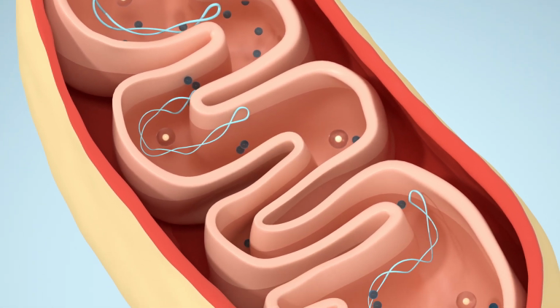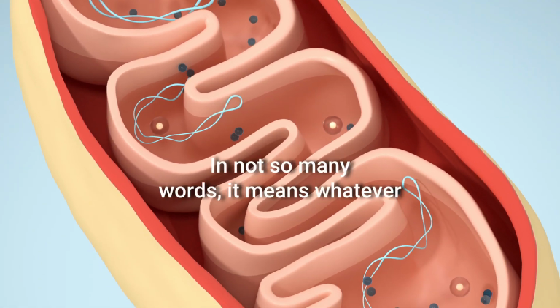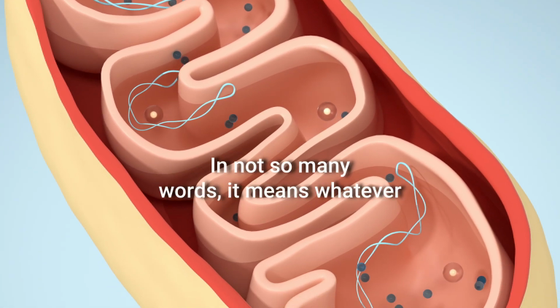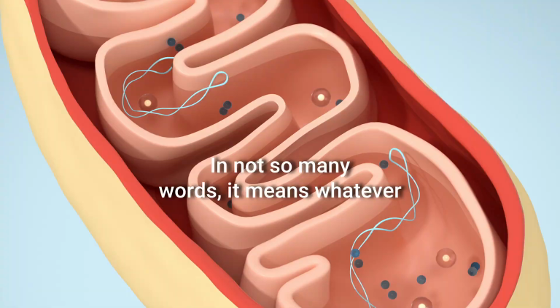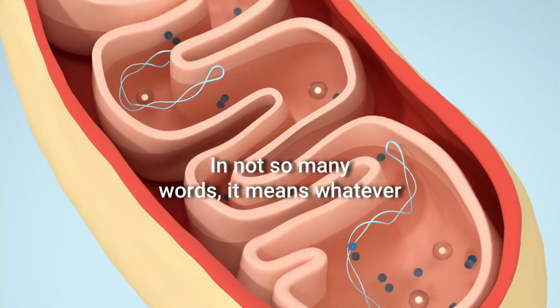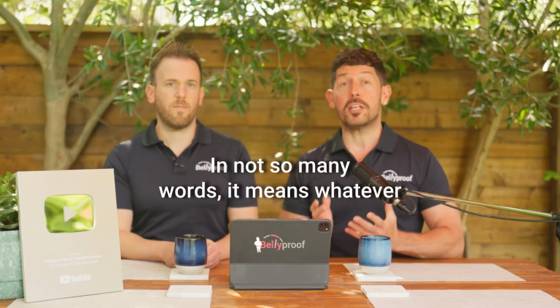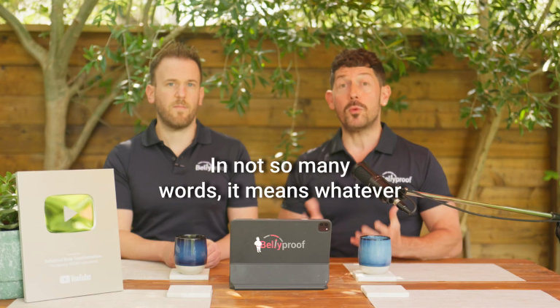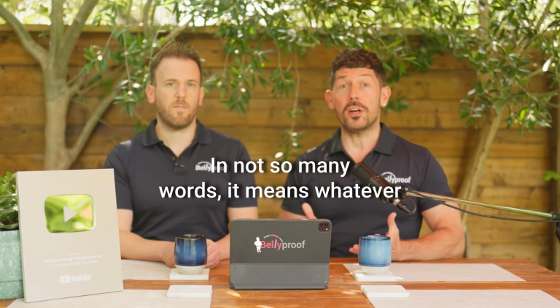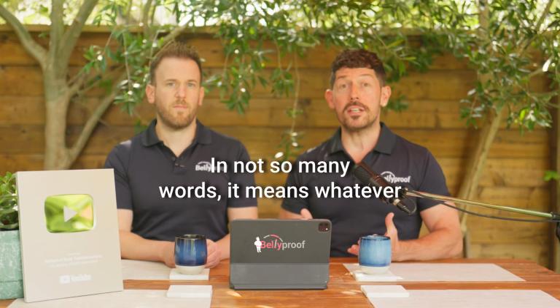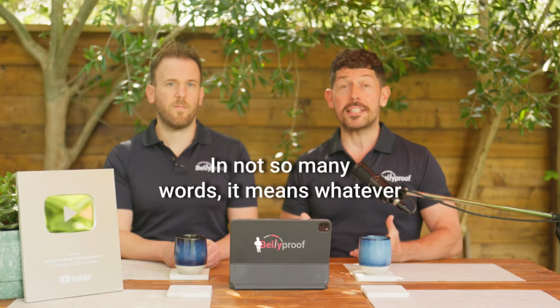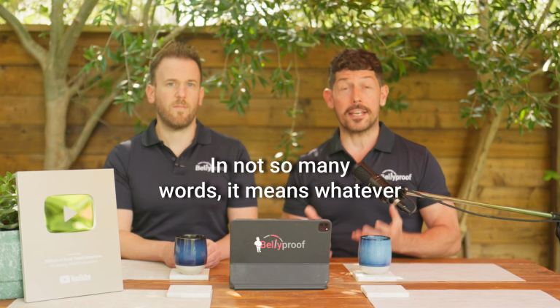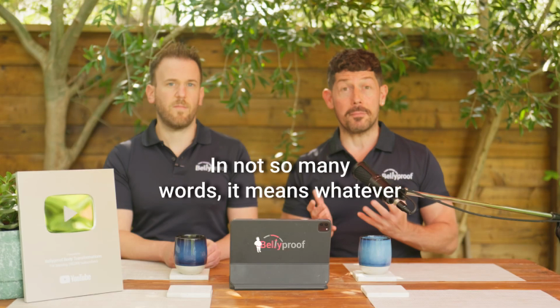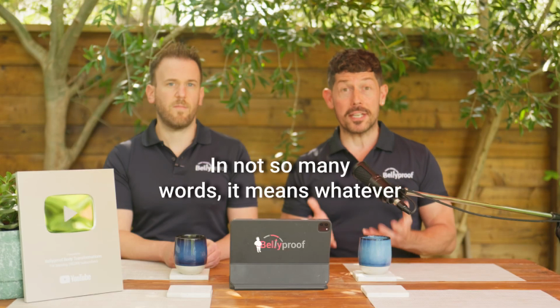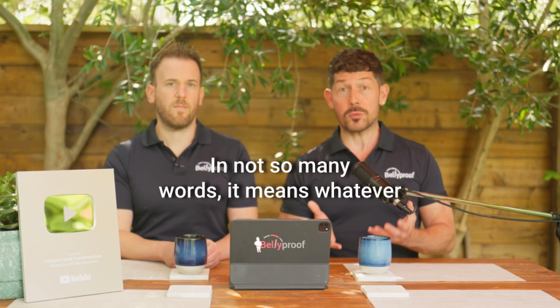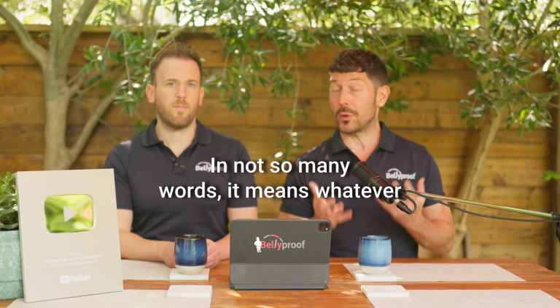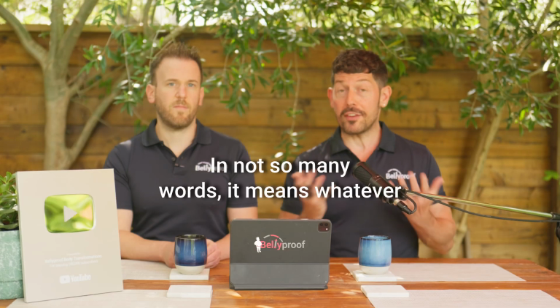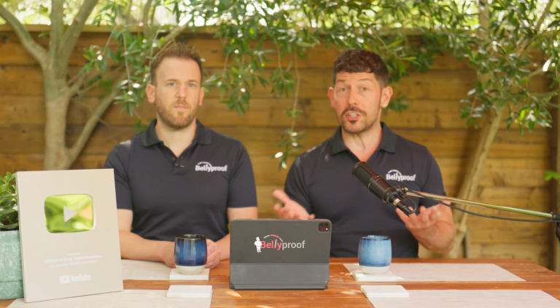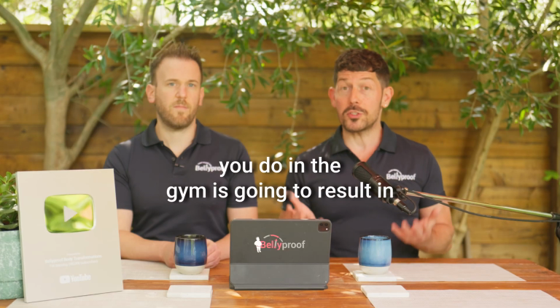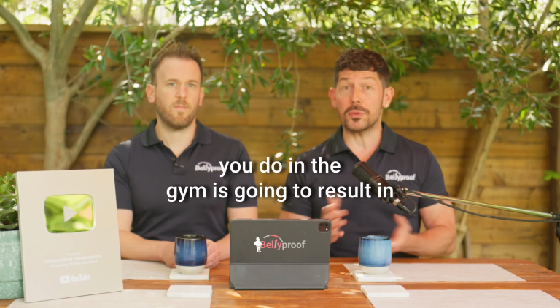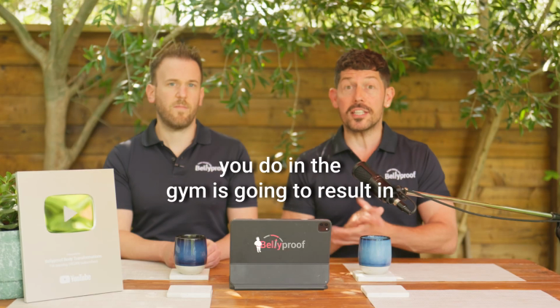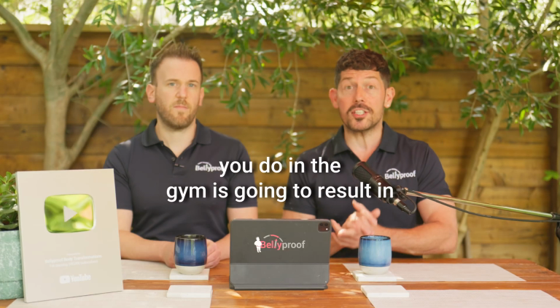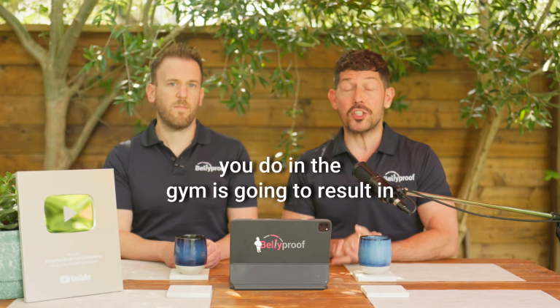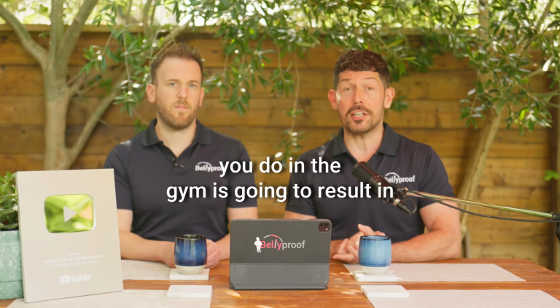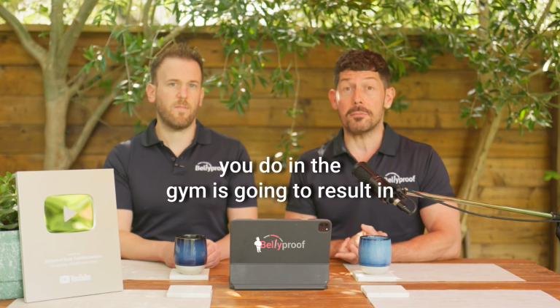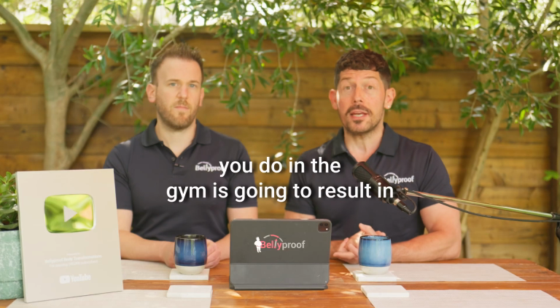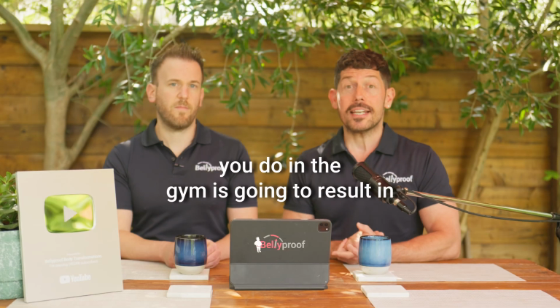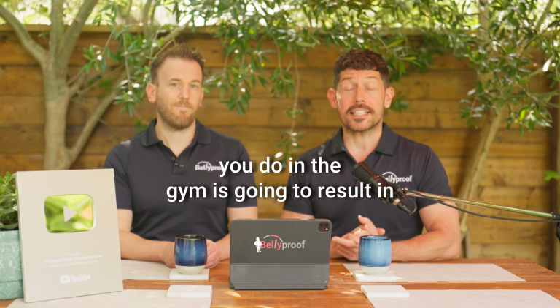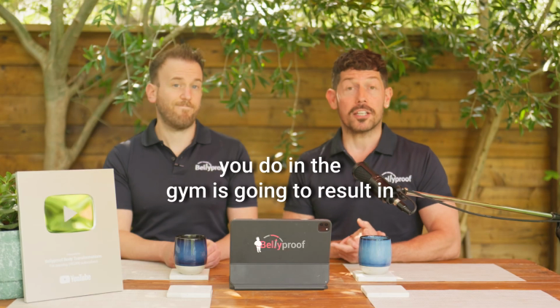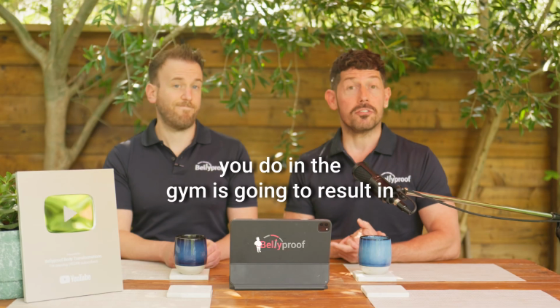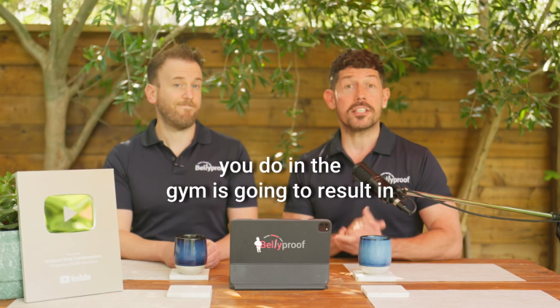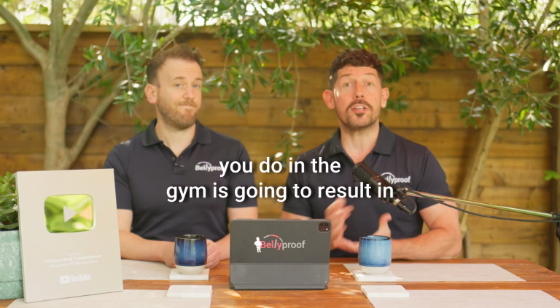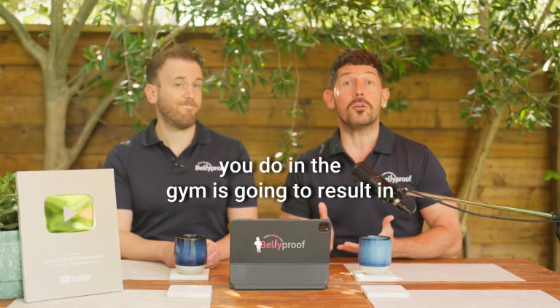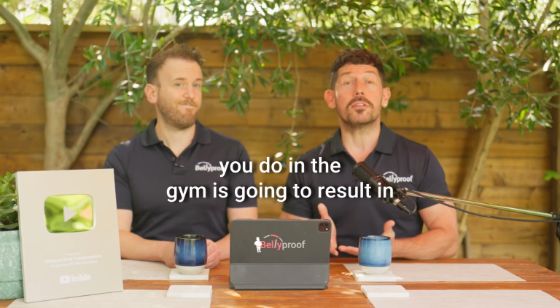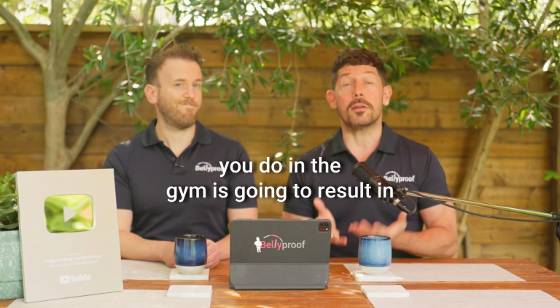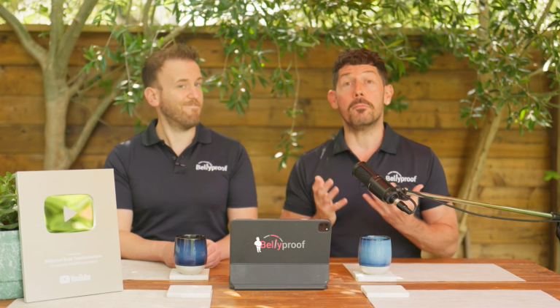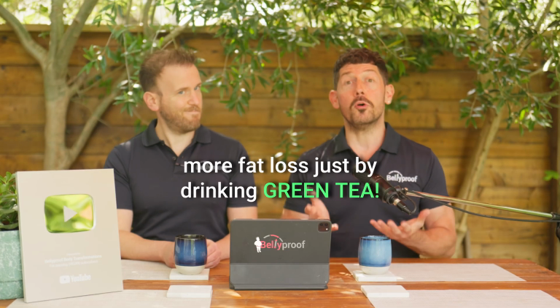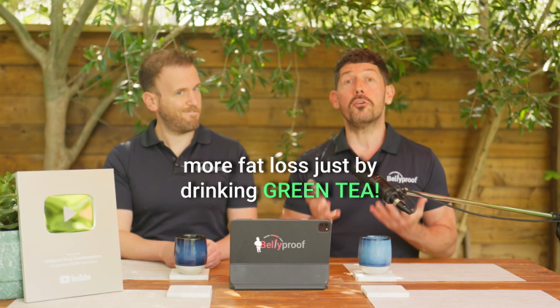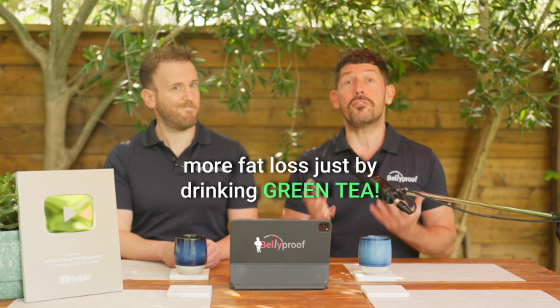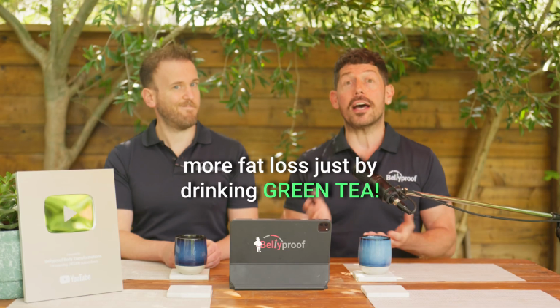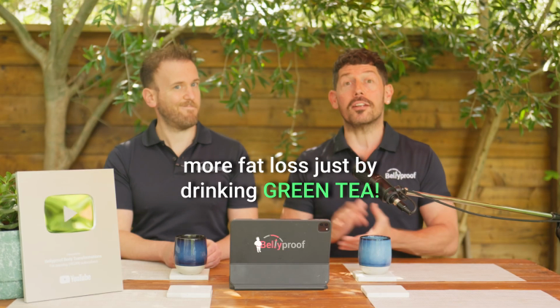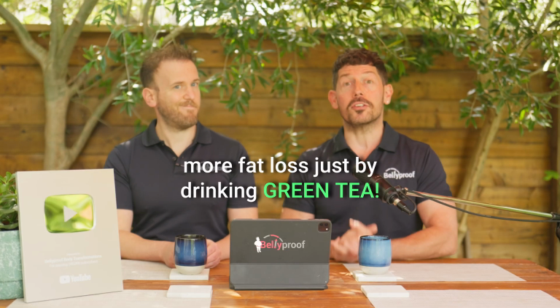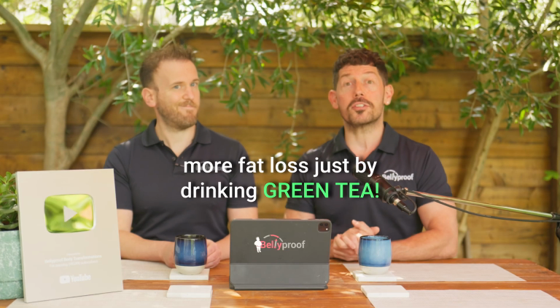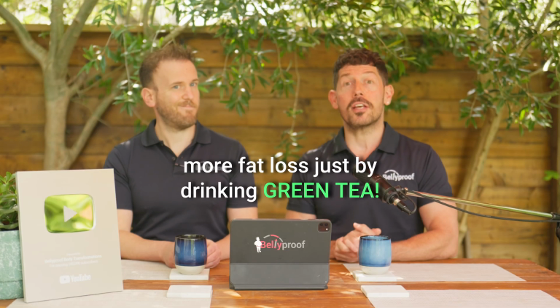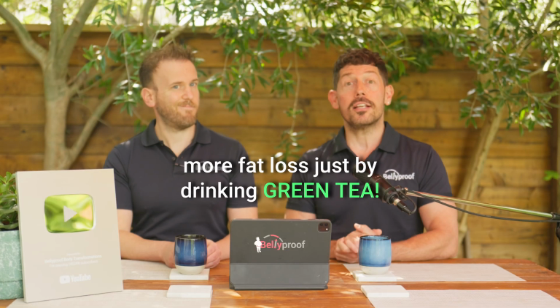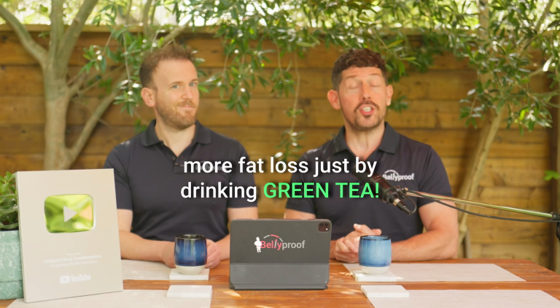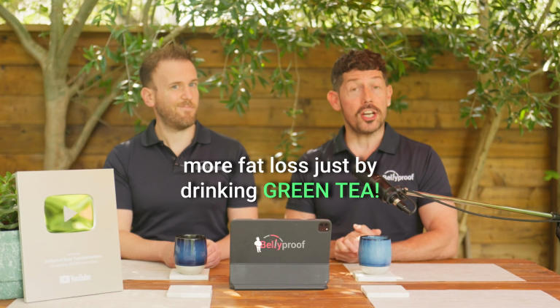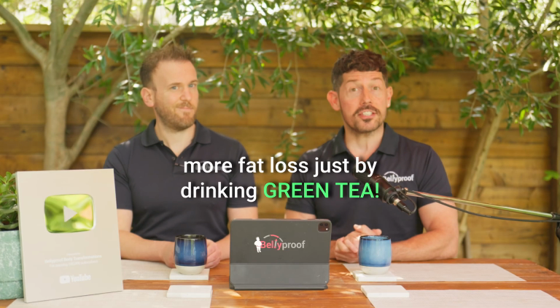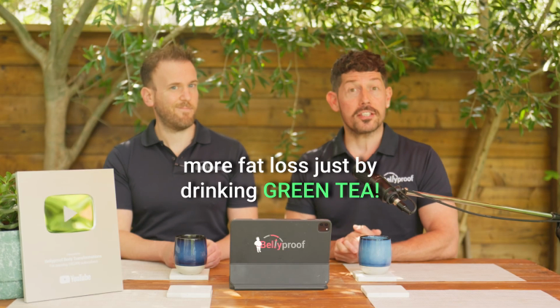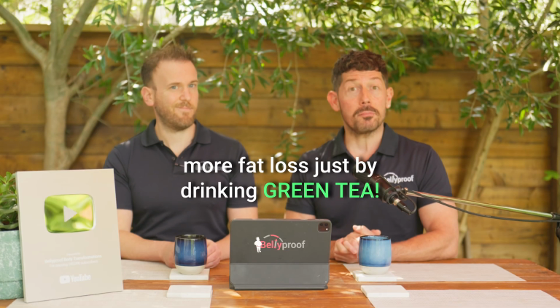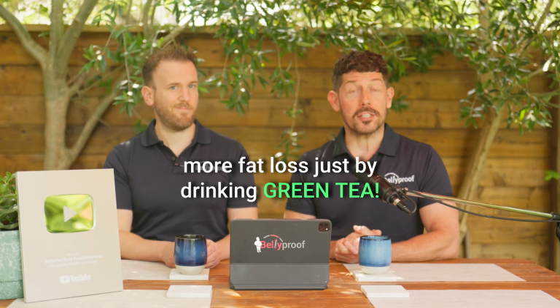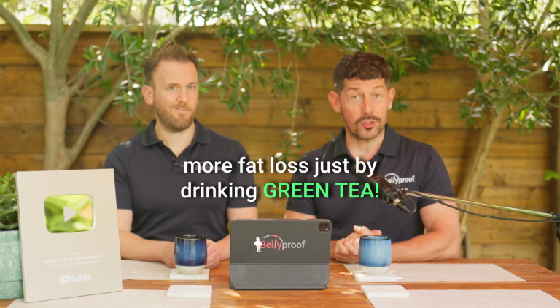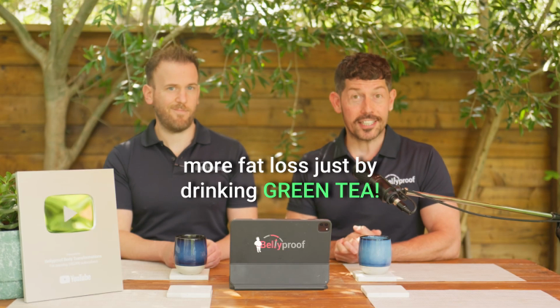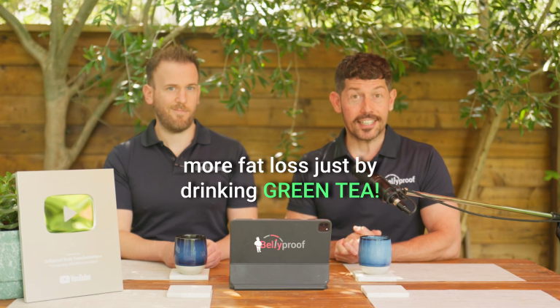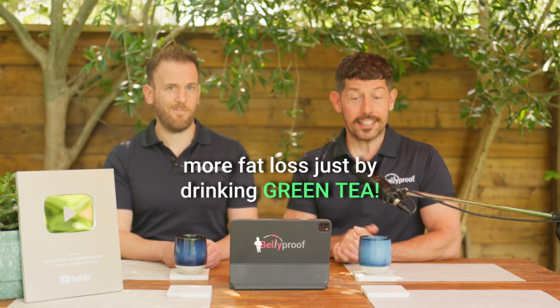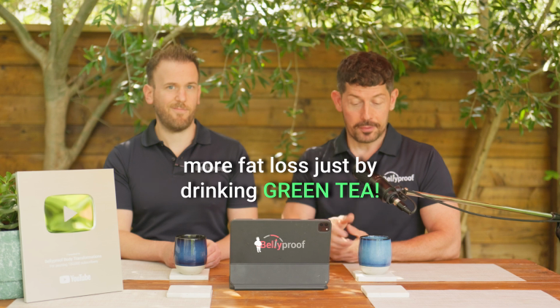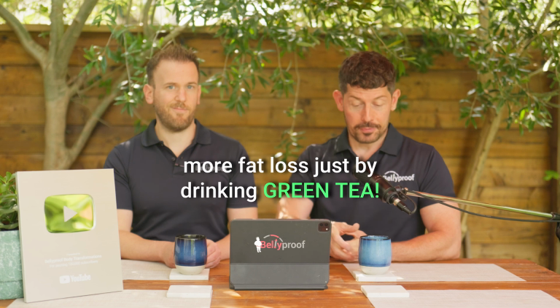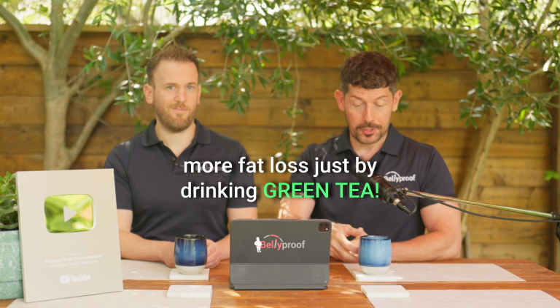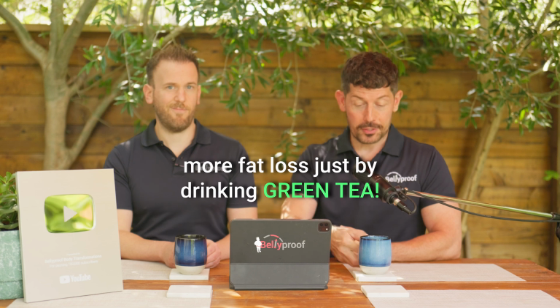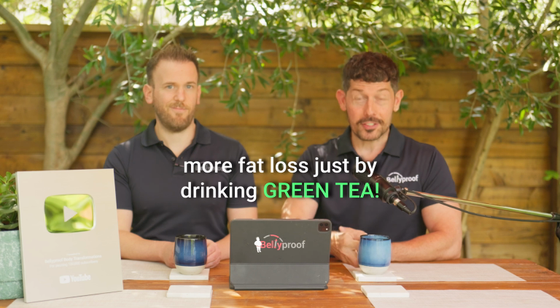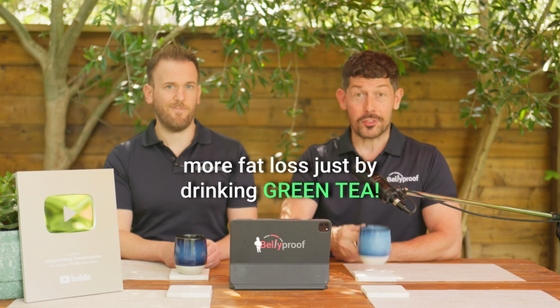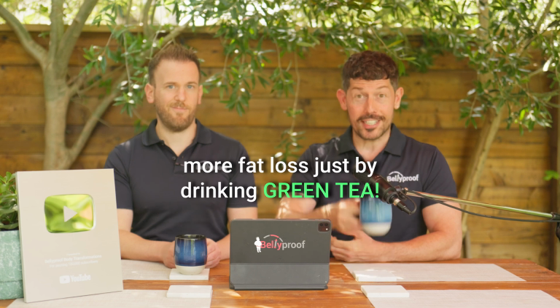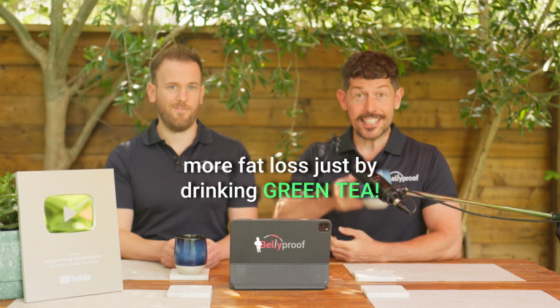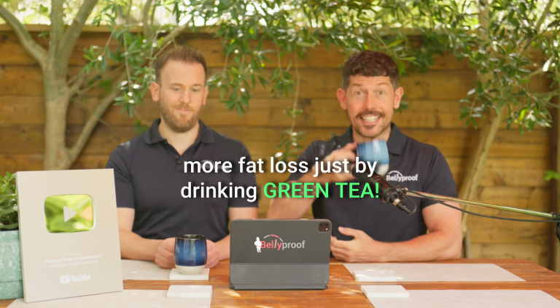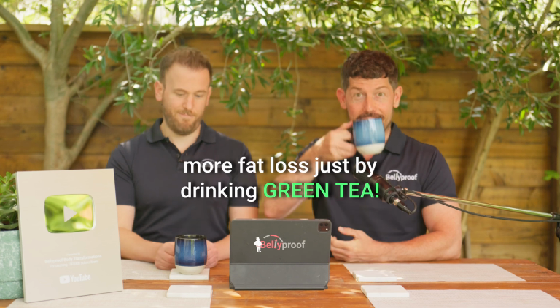In not so many words, it means whatever you do in the gym is going to result in more fat loss just by drinking green tea.